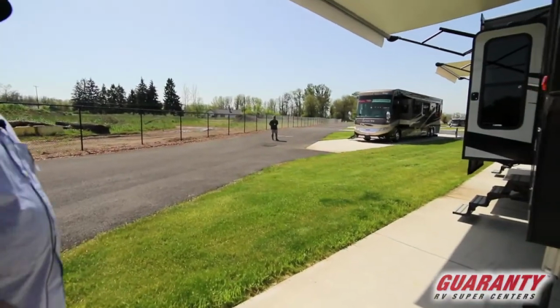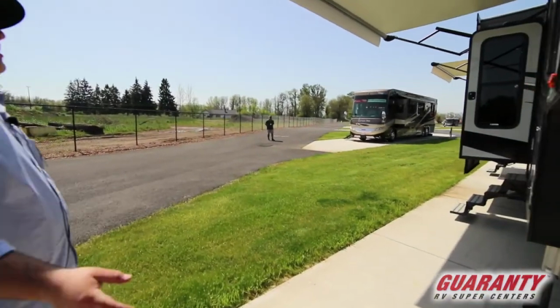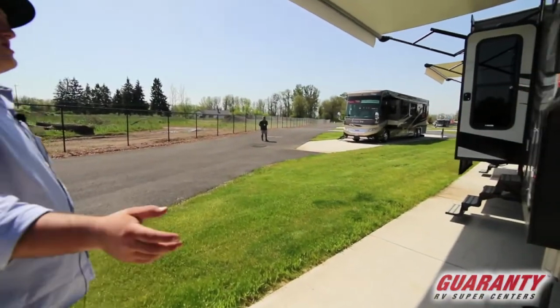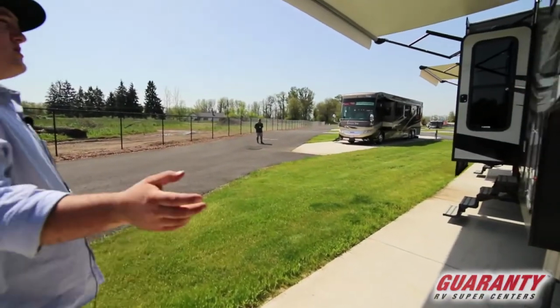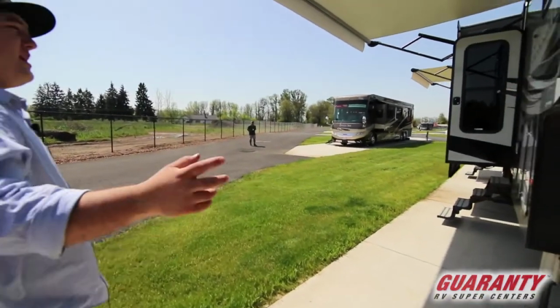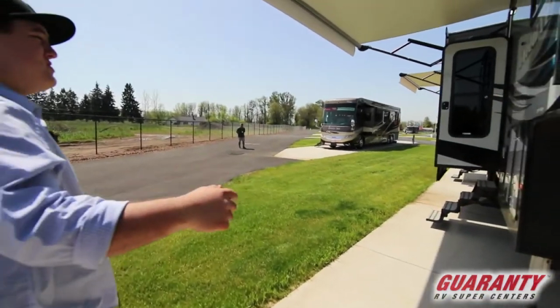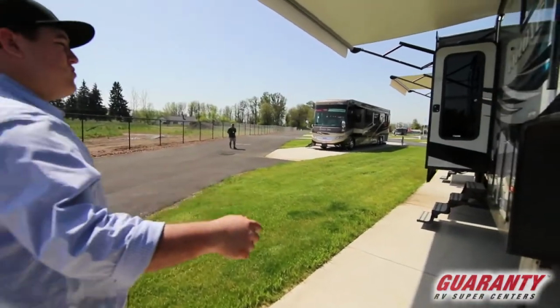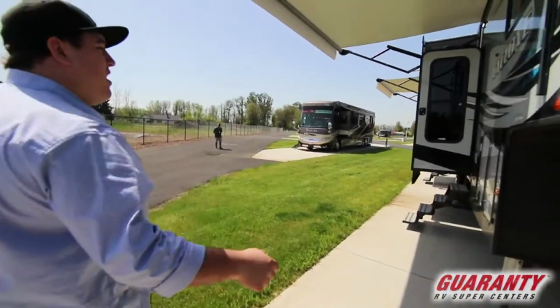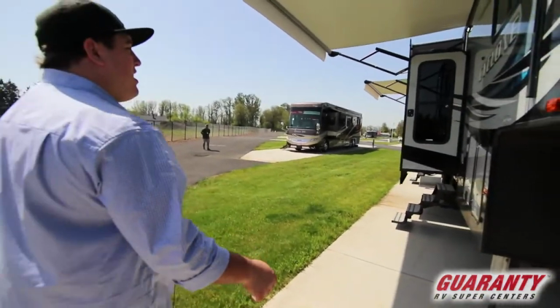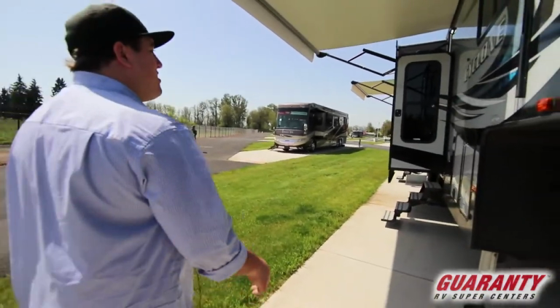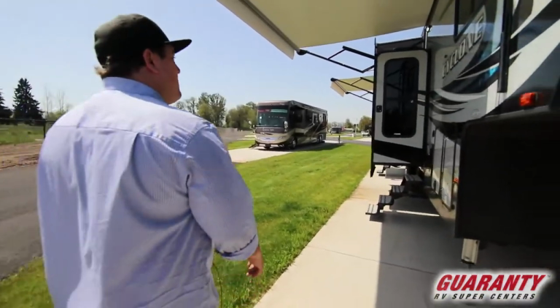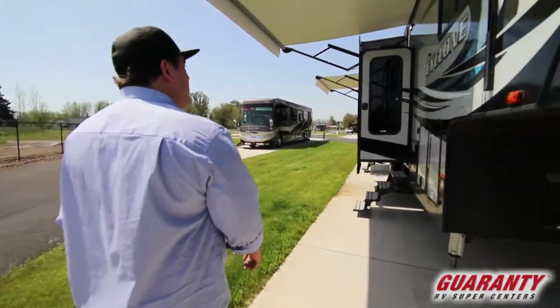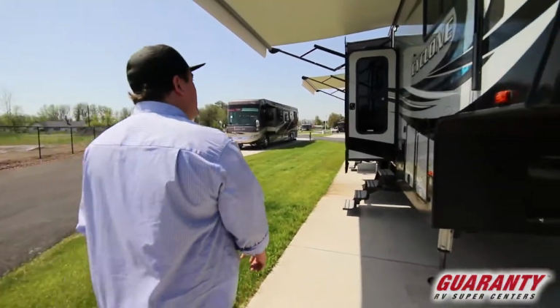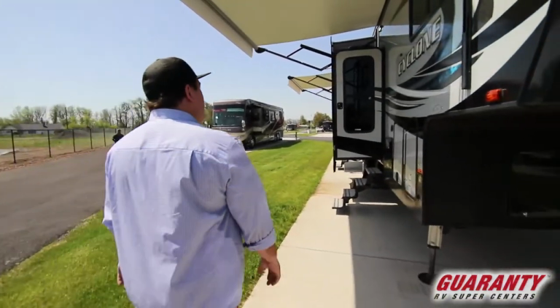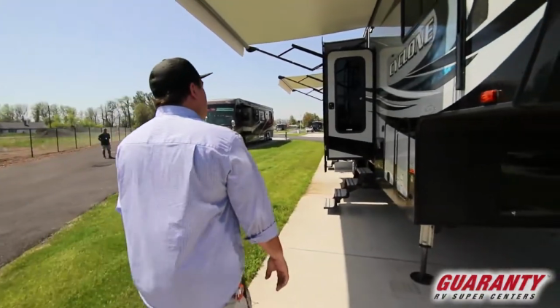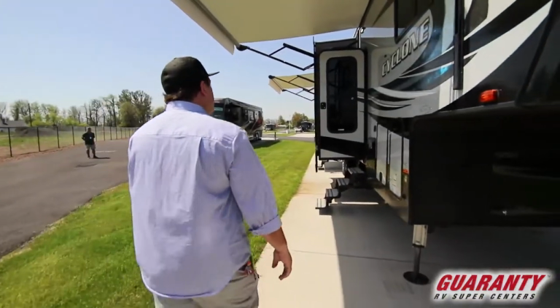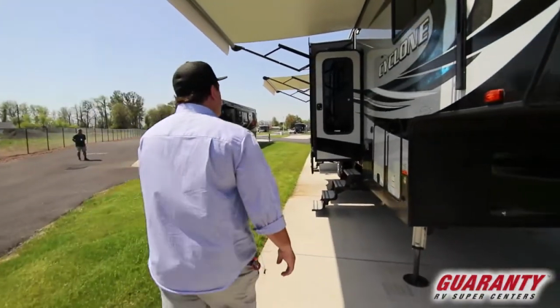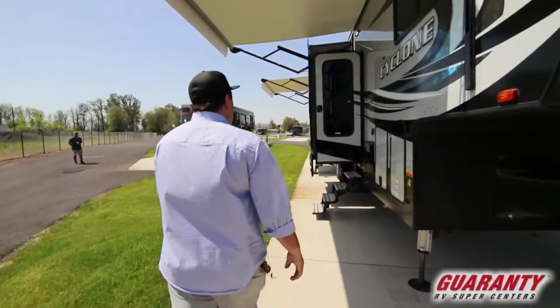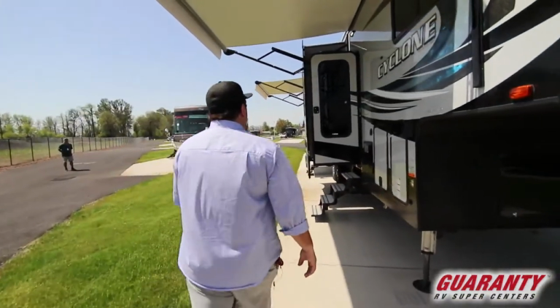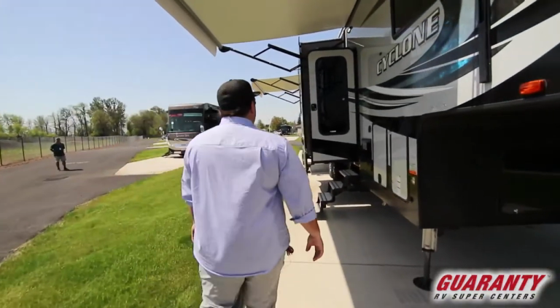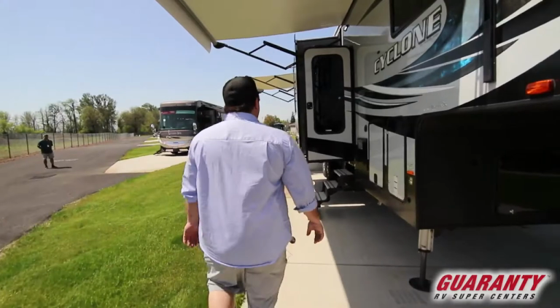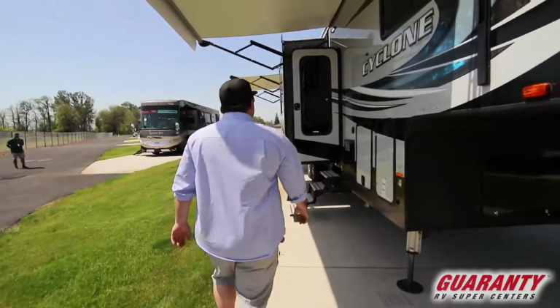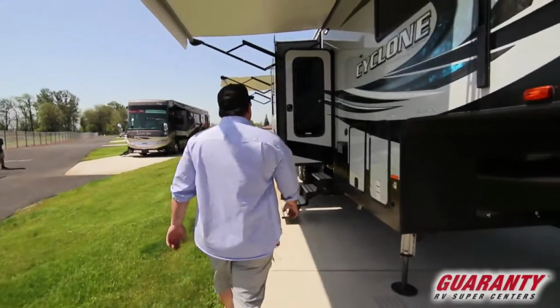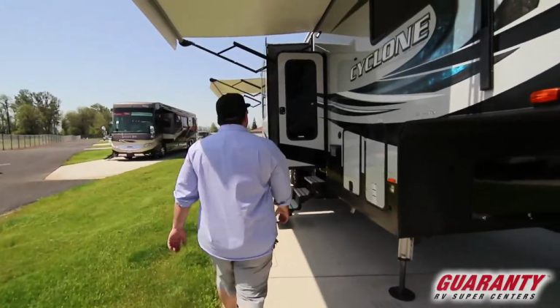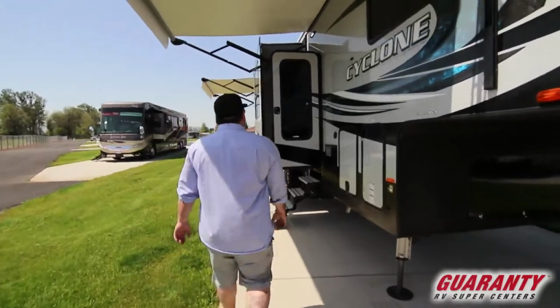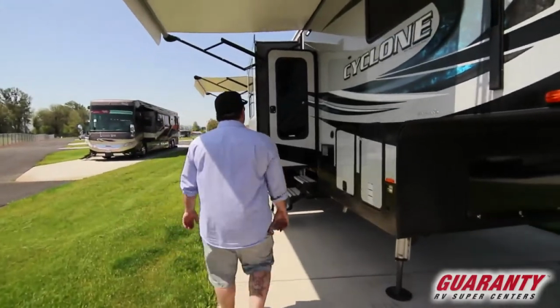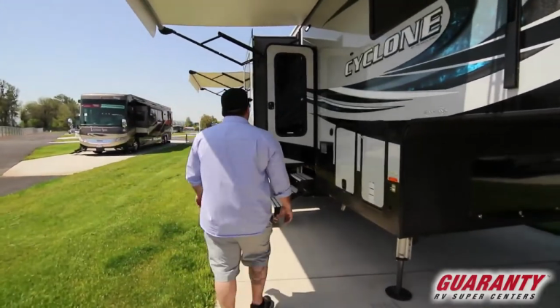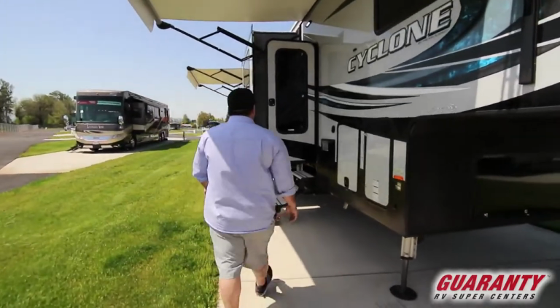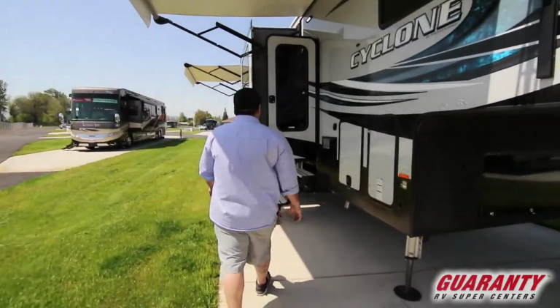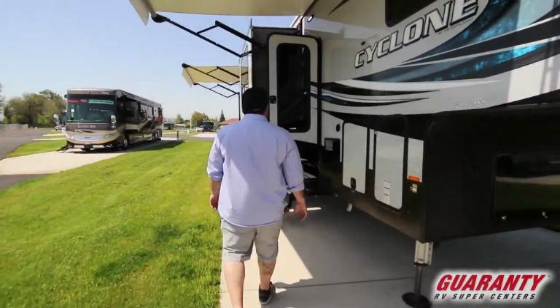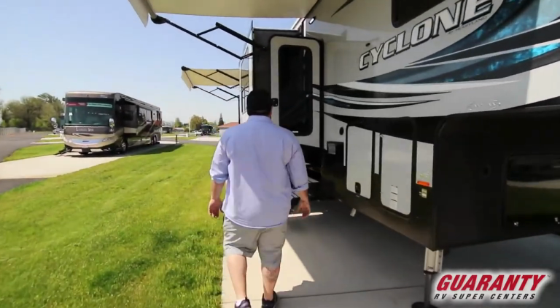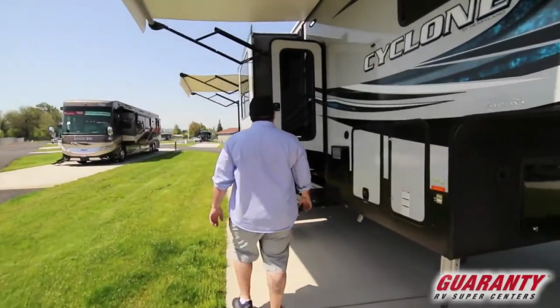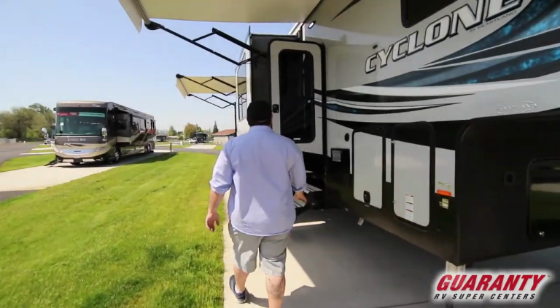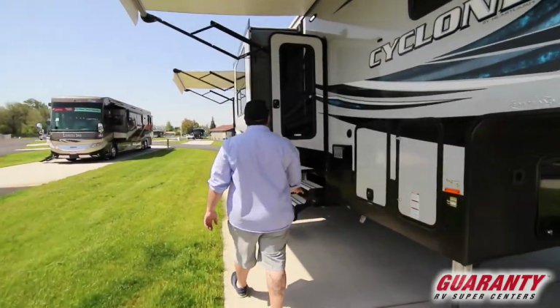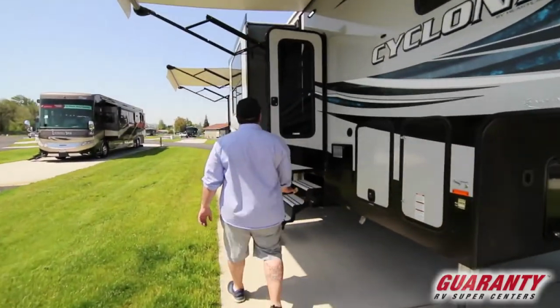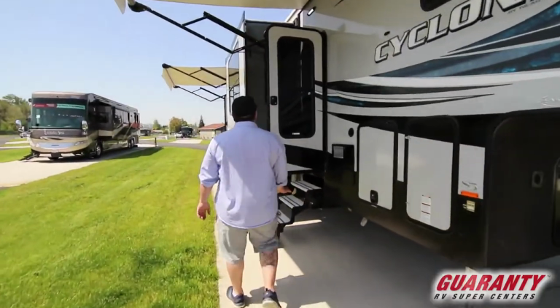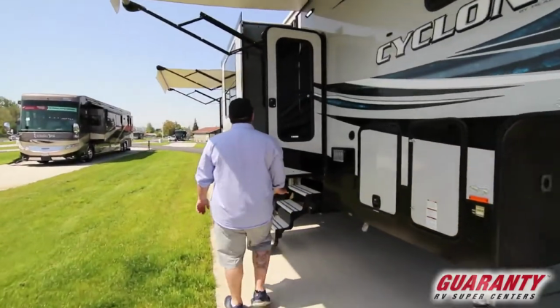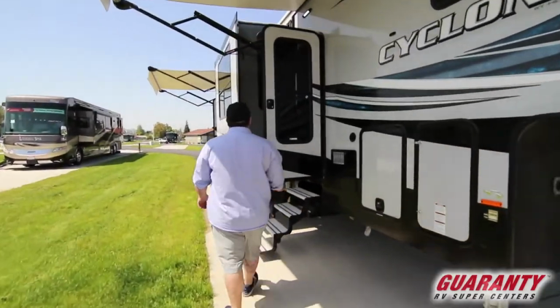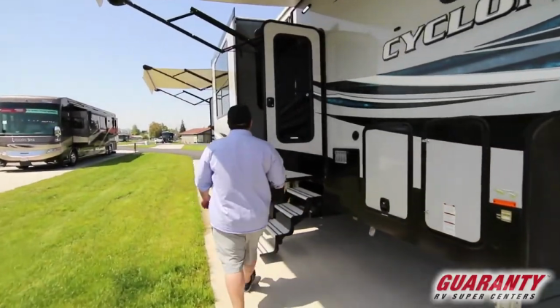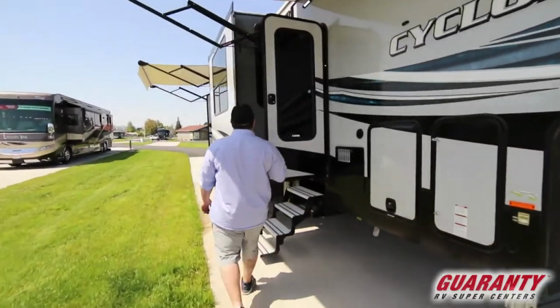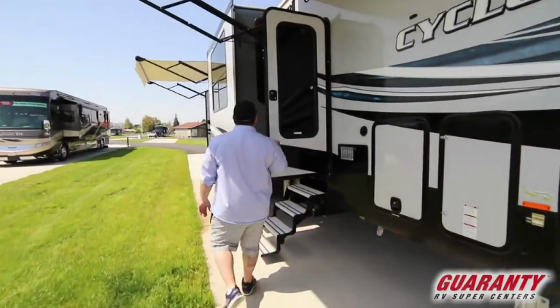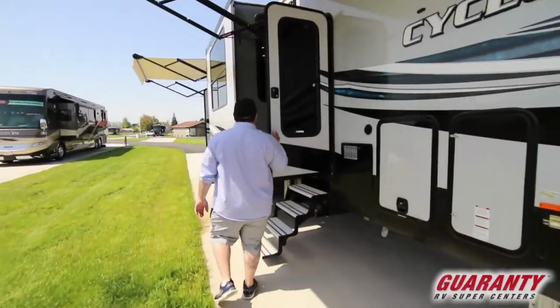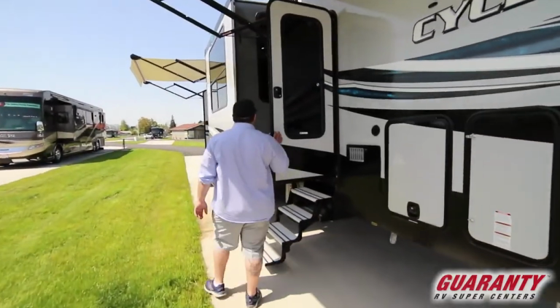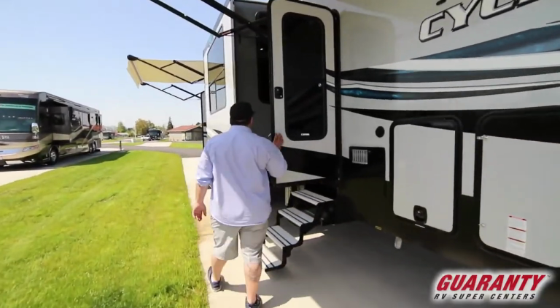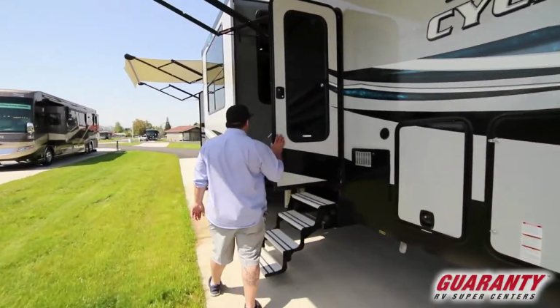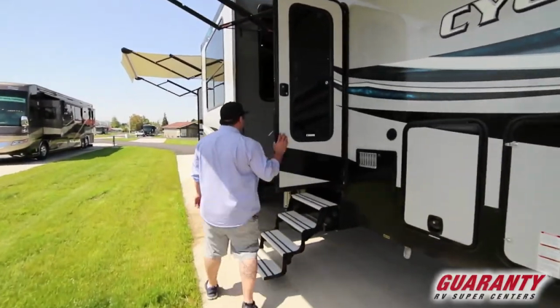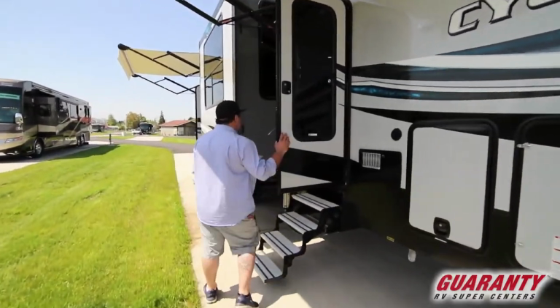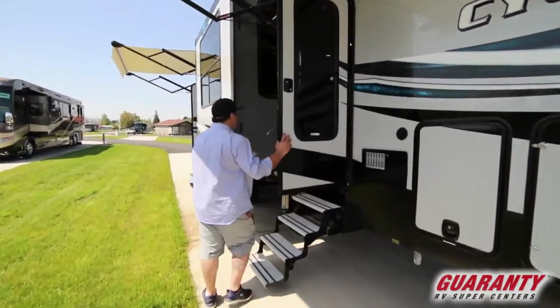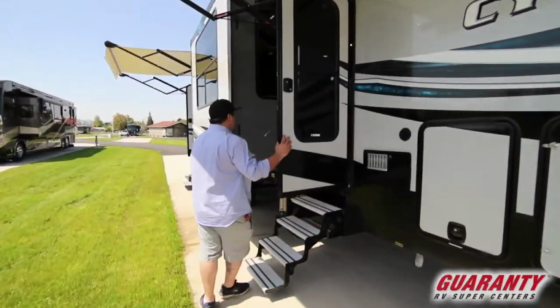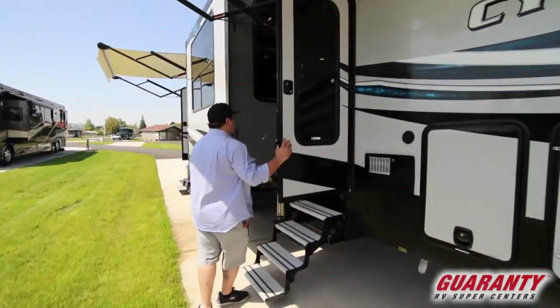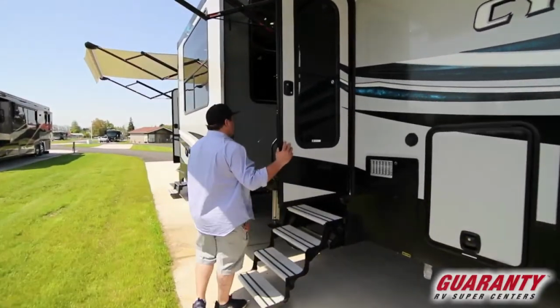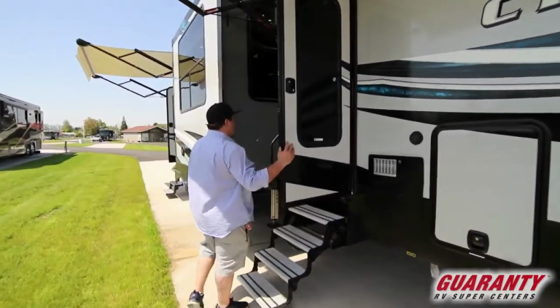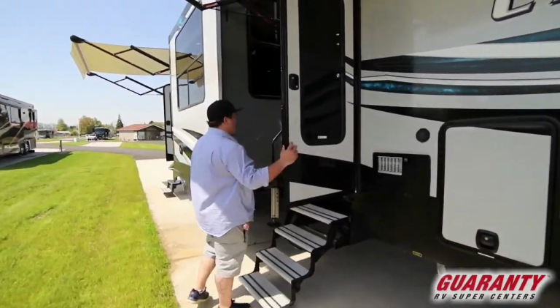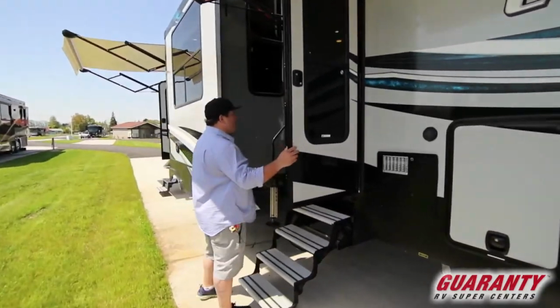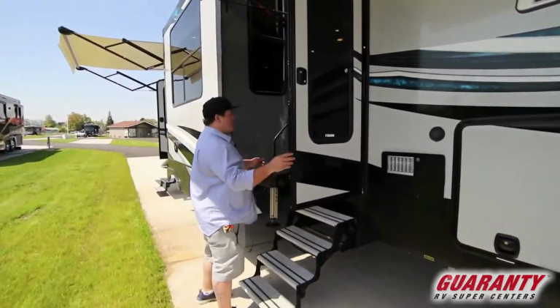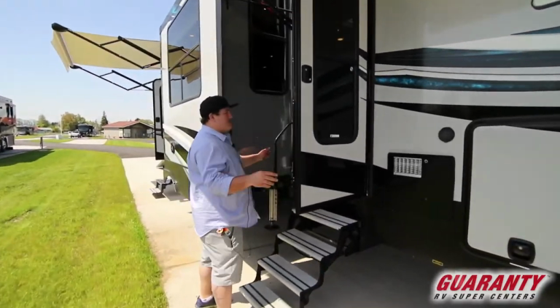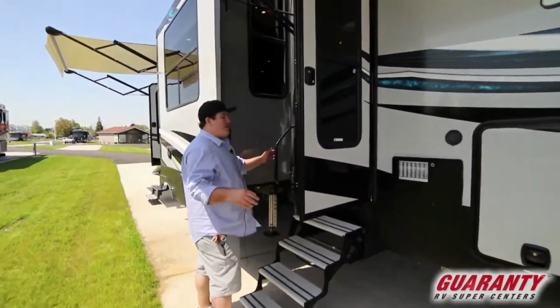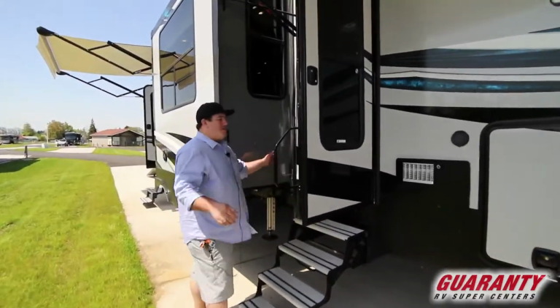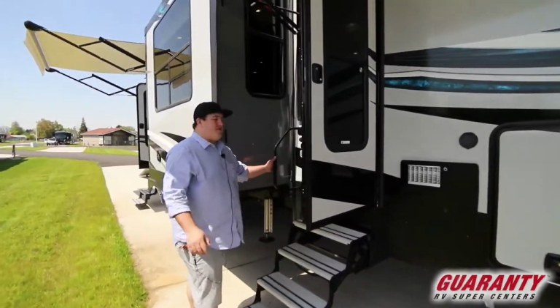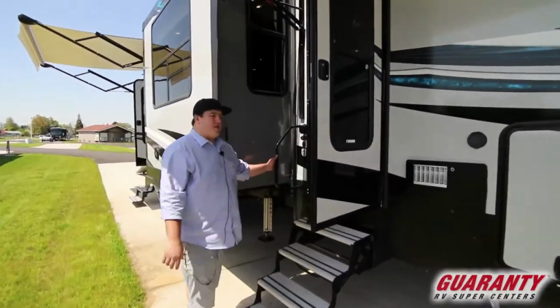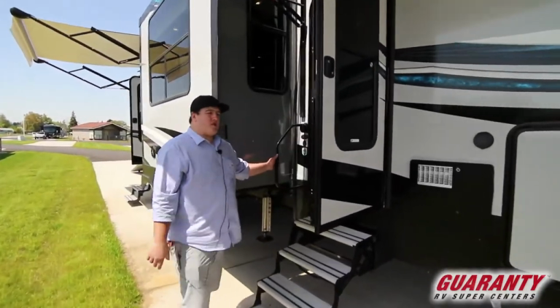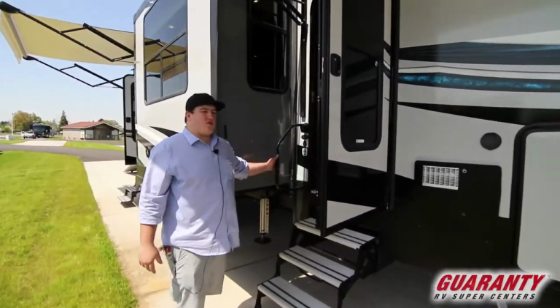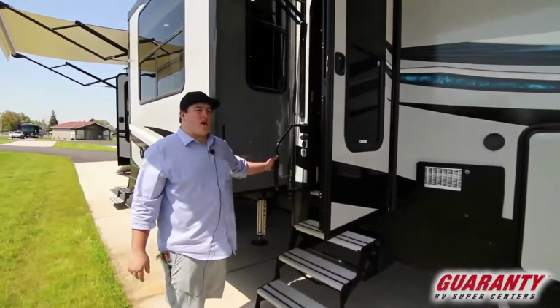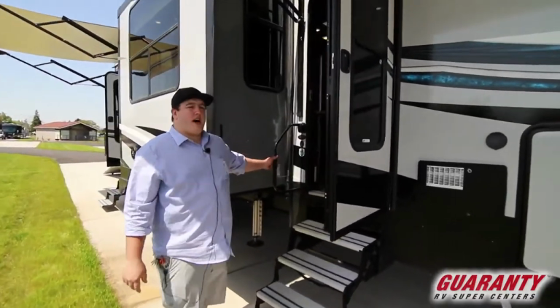So as you walk over here, this is a 35-13 Cyclone. It's got a 13-foot garage.